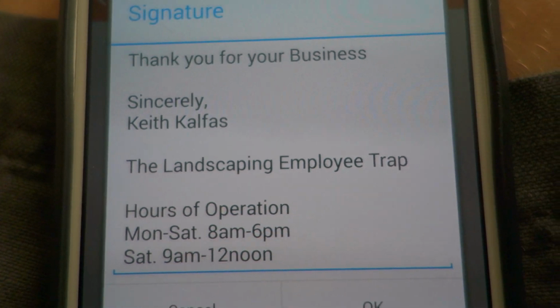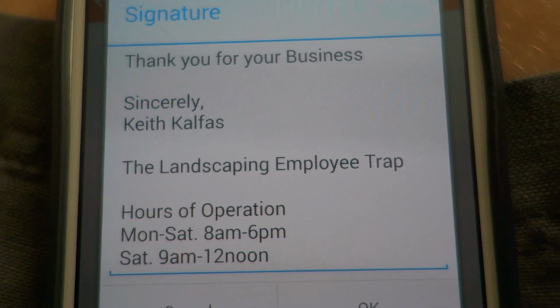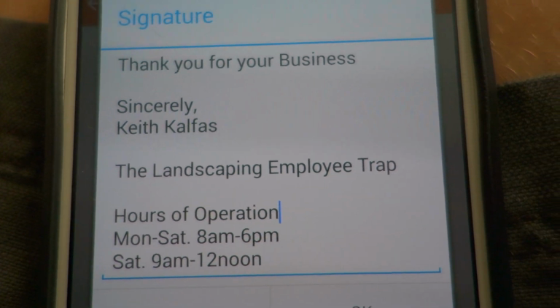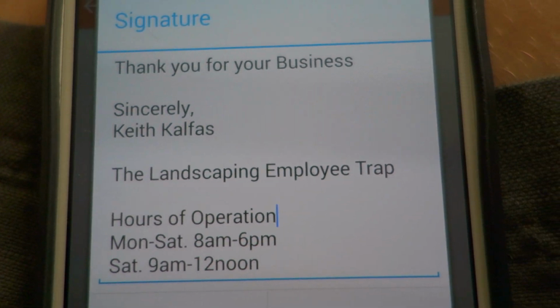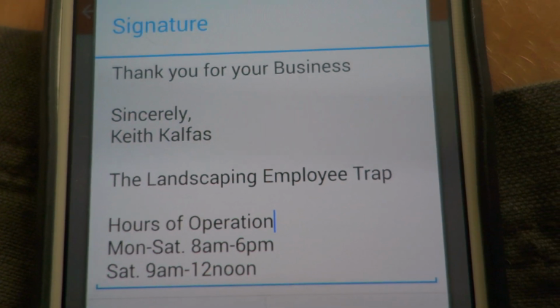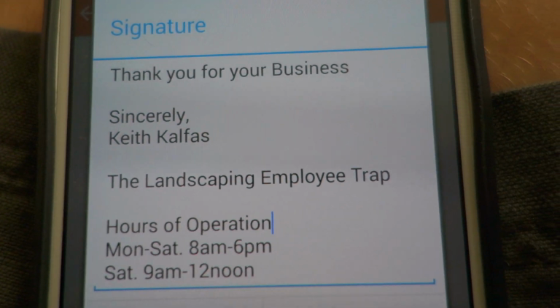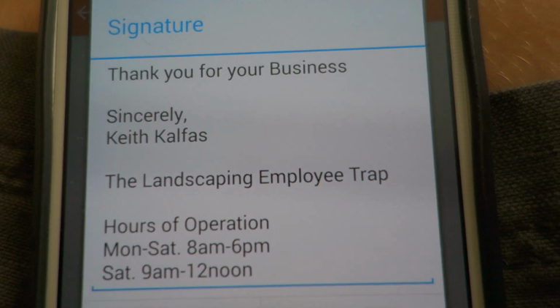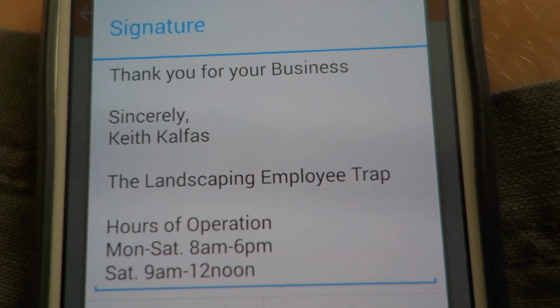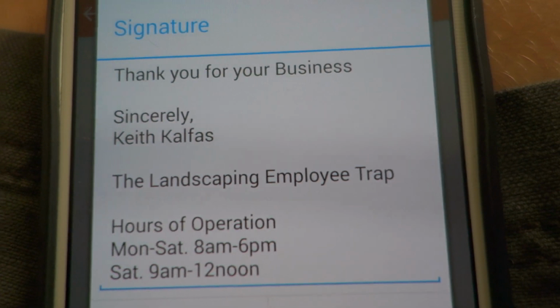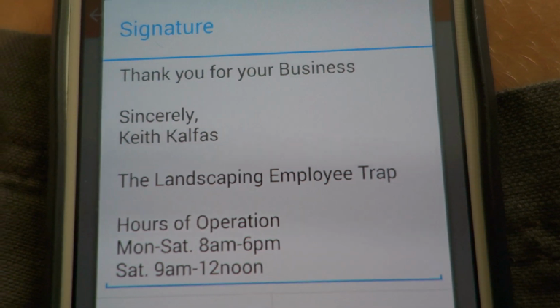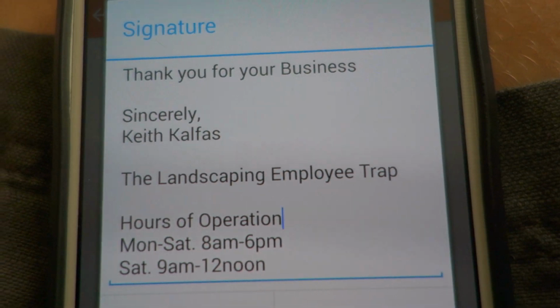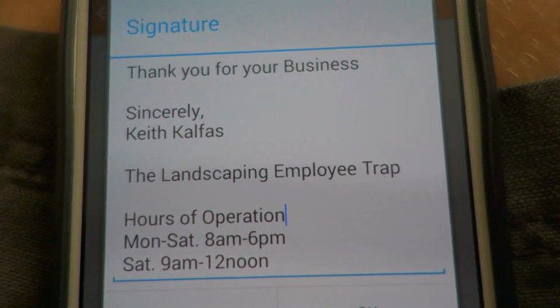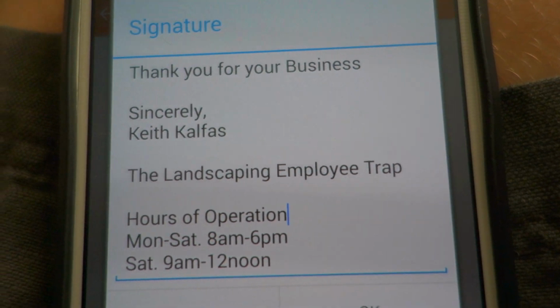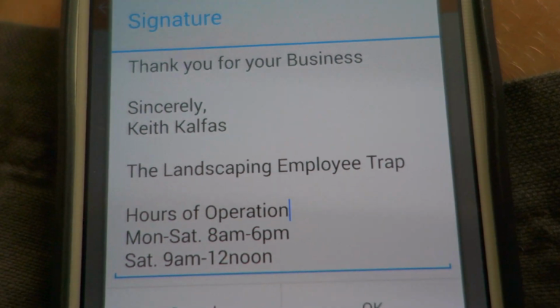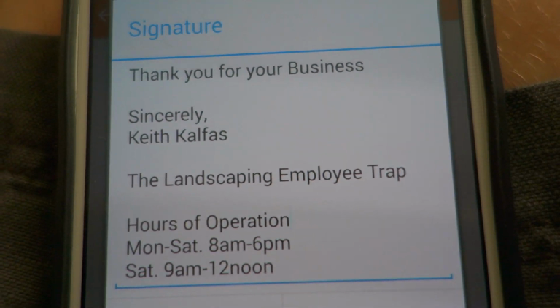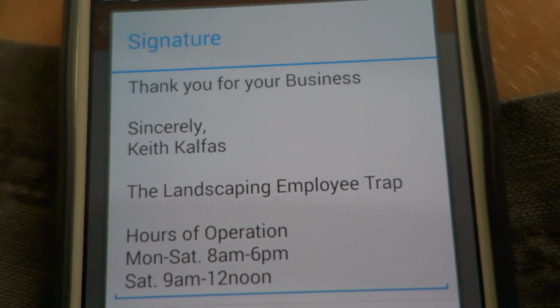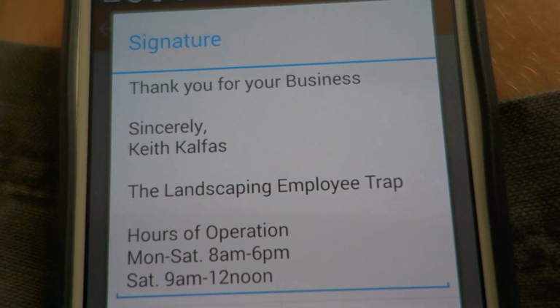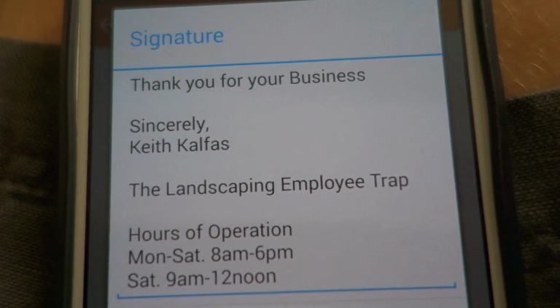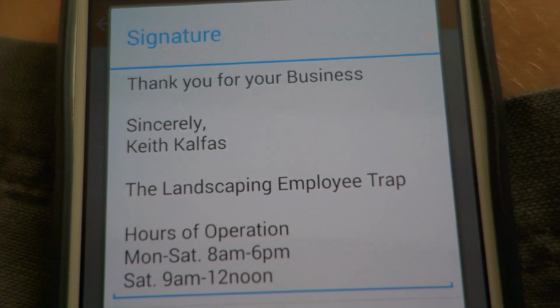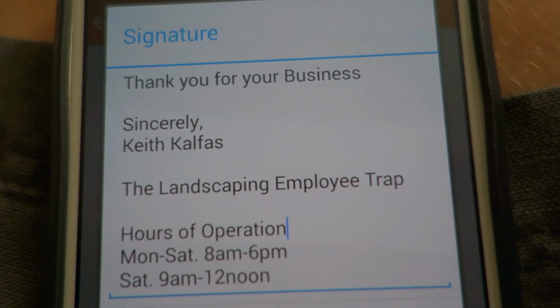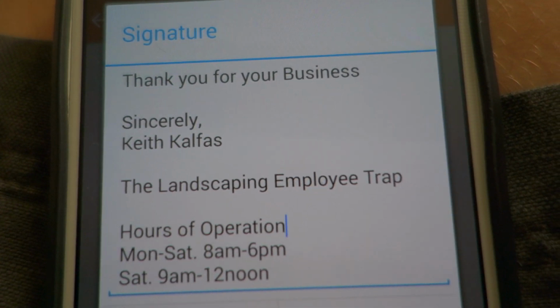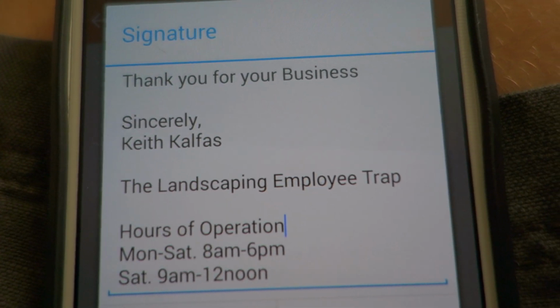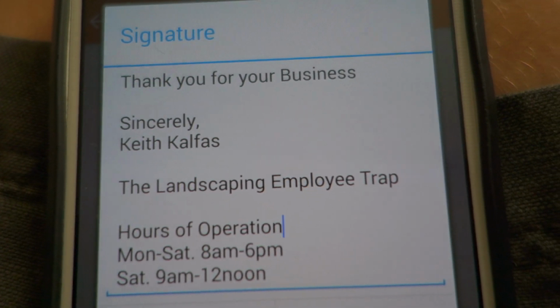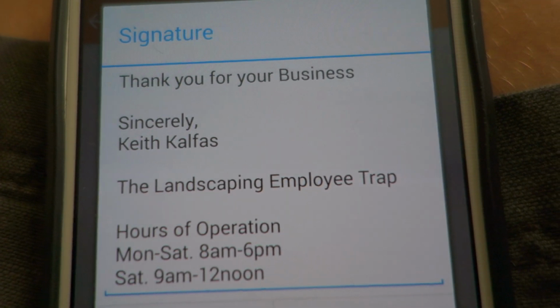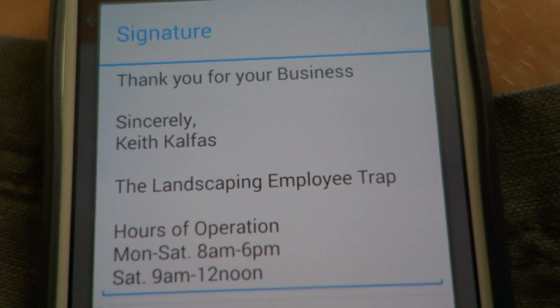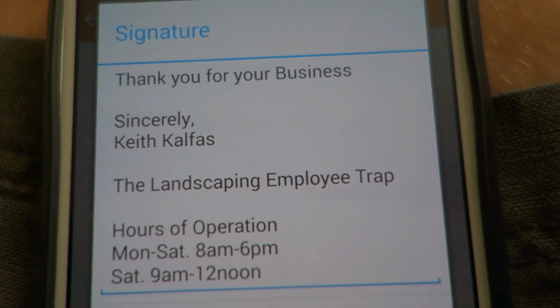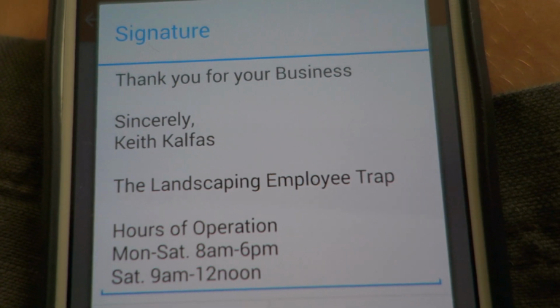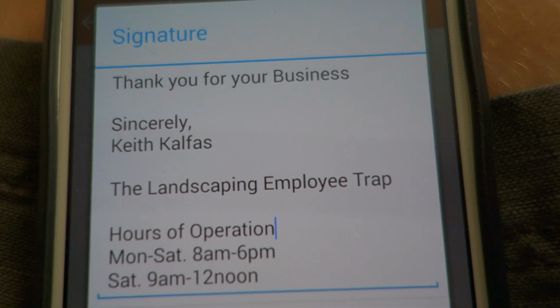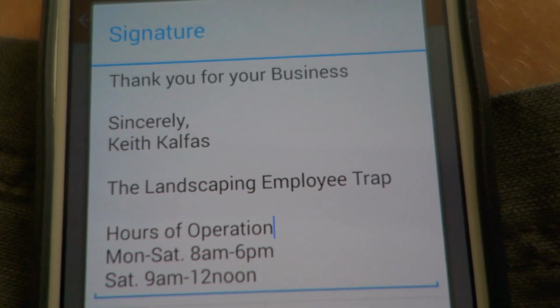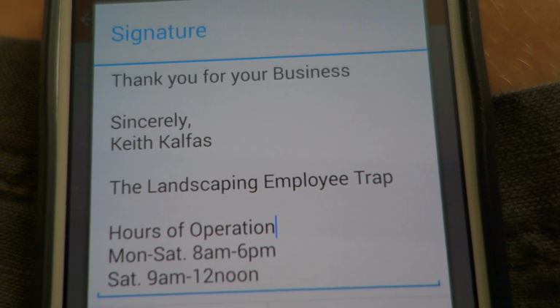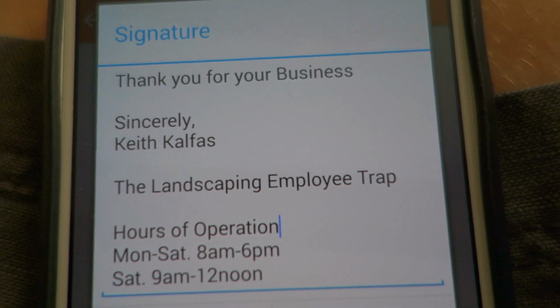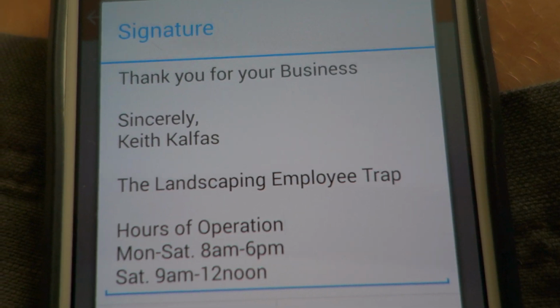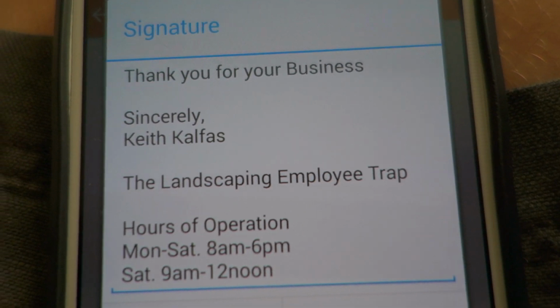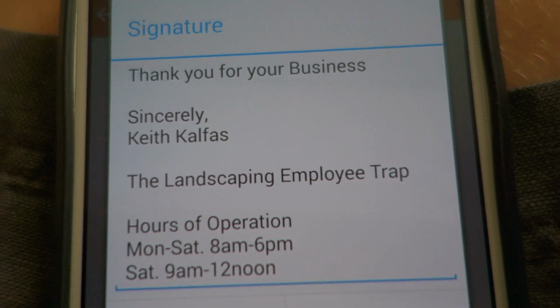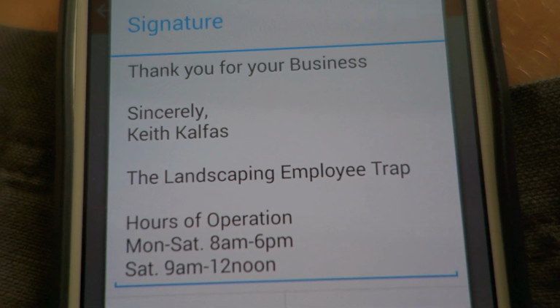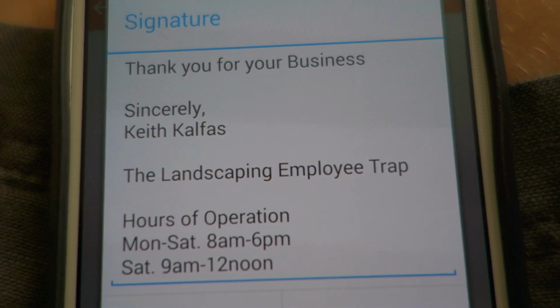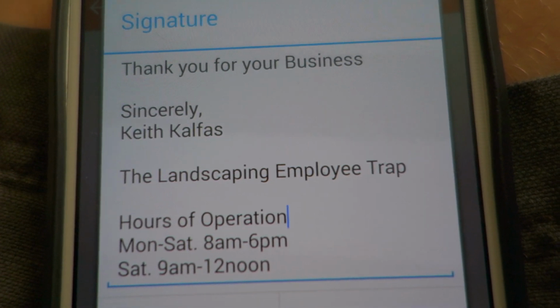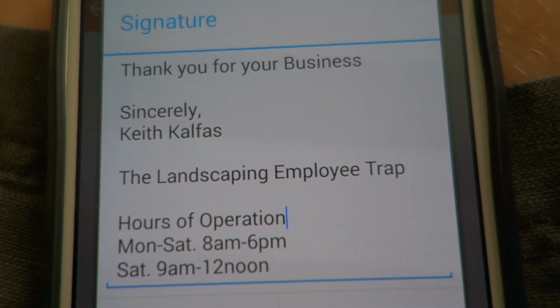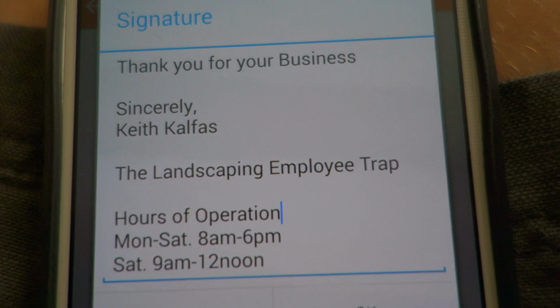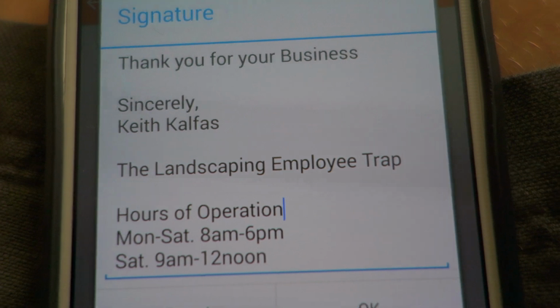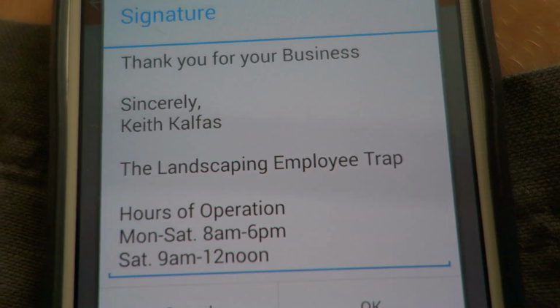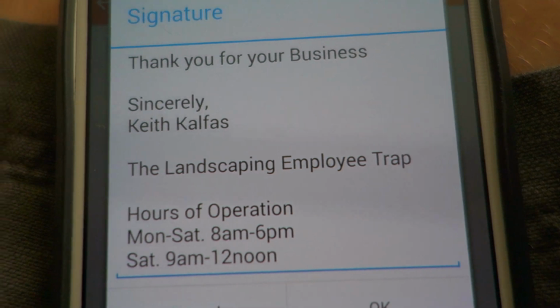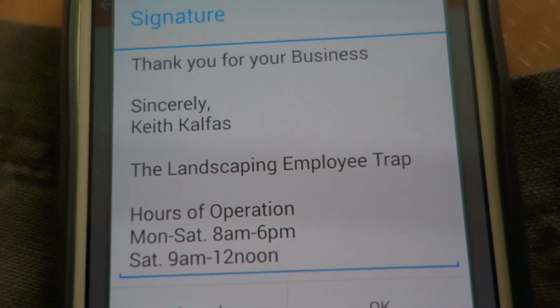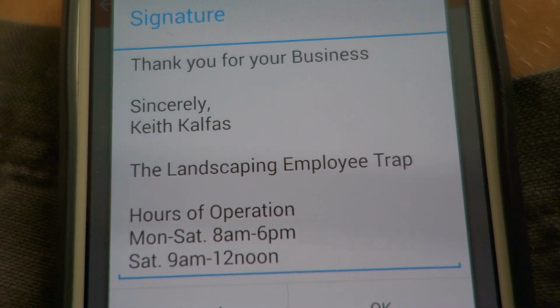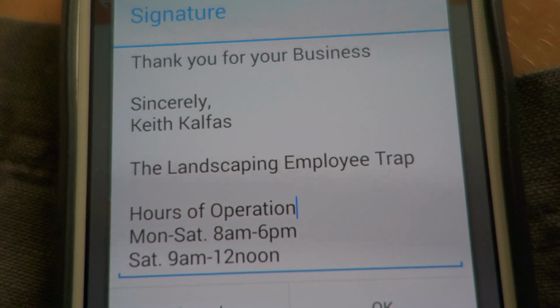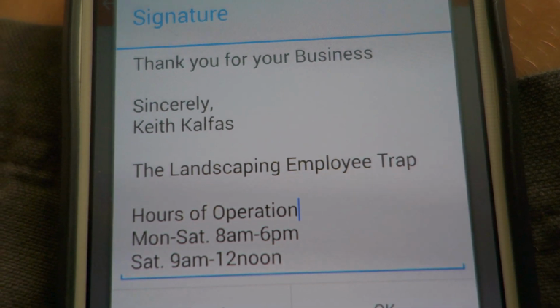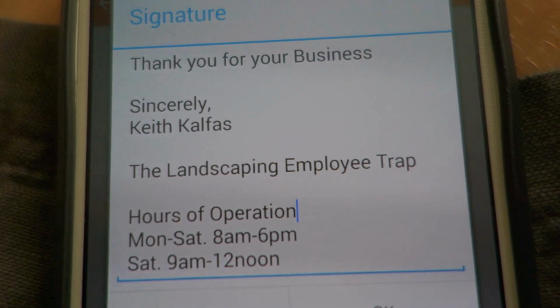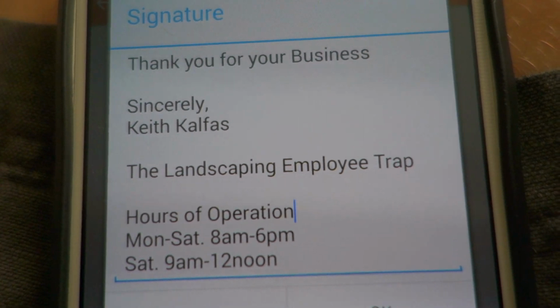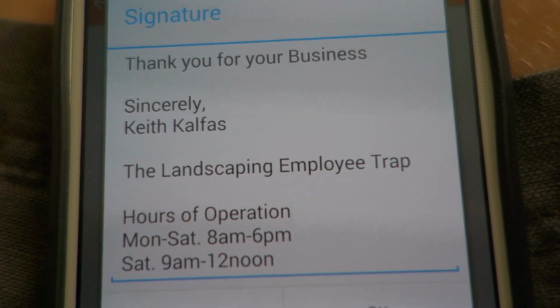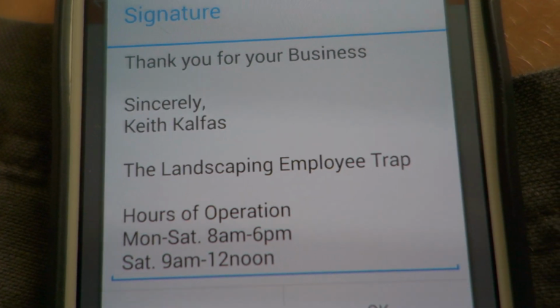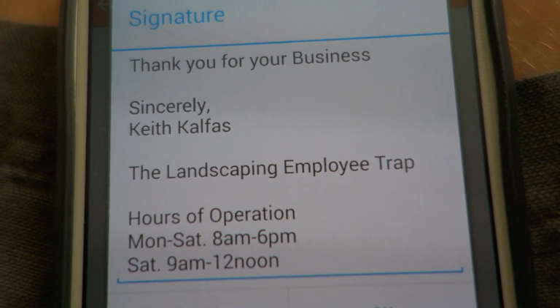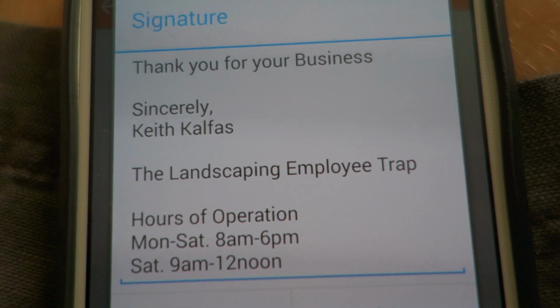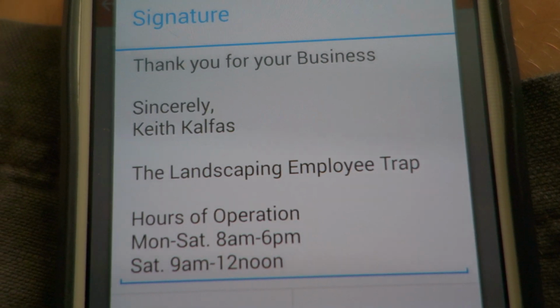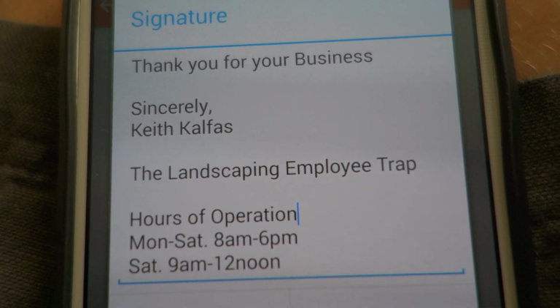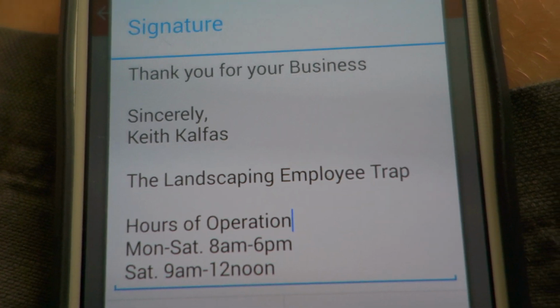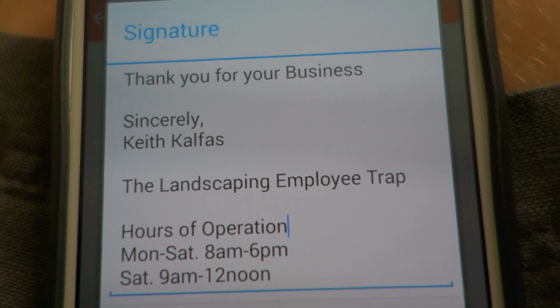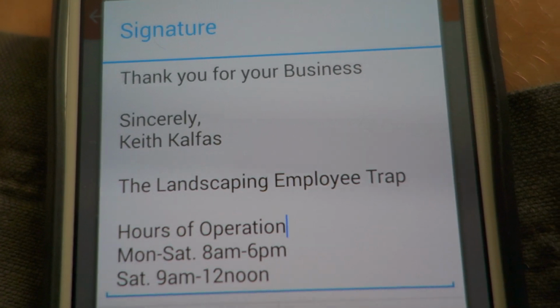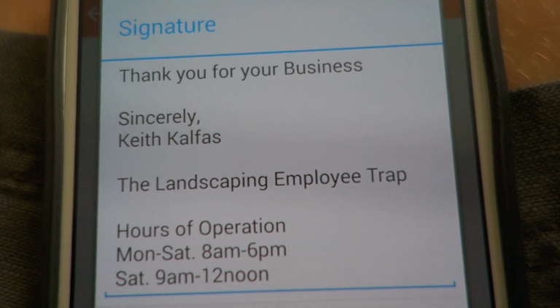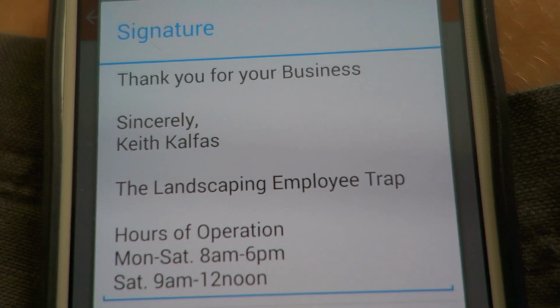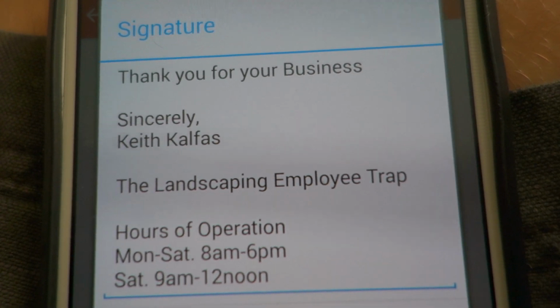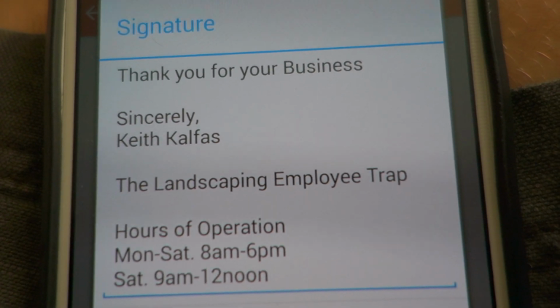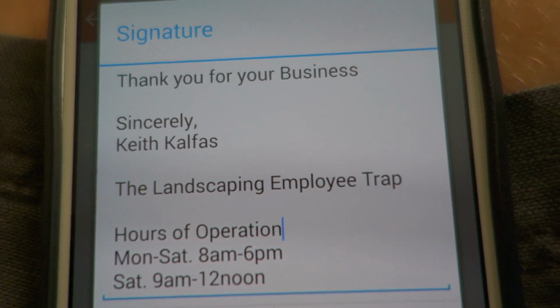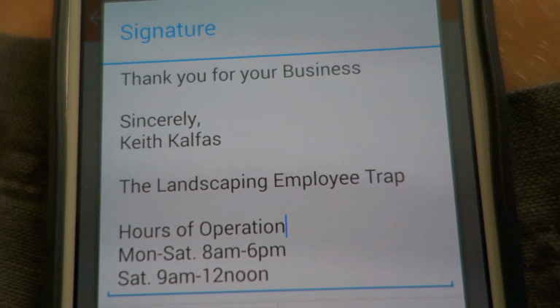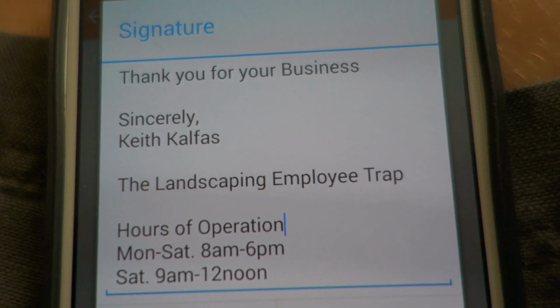Hey, what's up? Keith Kelfis. I have a really awesome tool you can start using right now to help automate your business and get you more business.